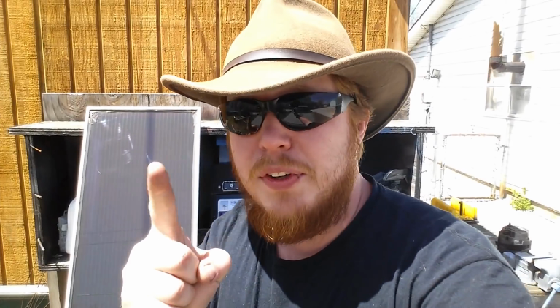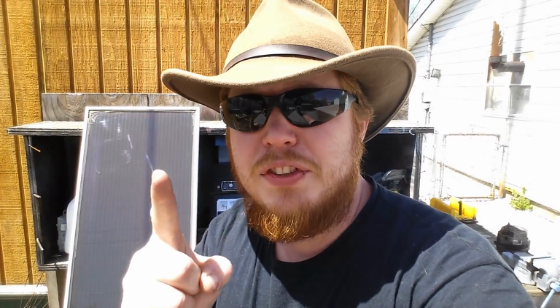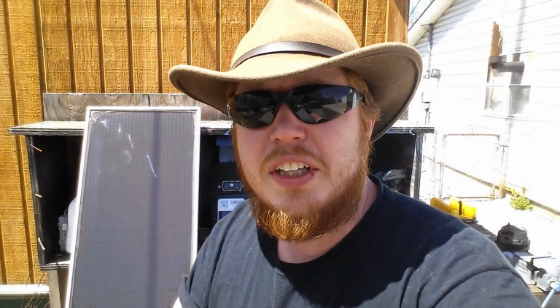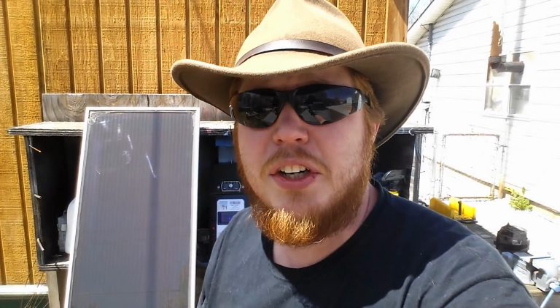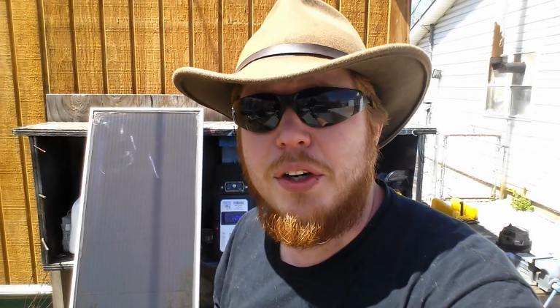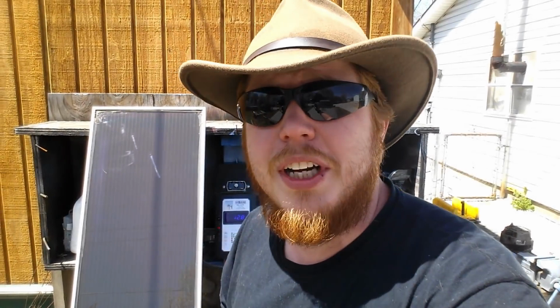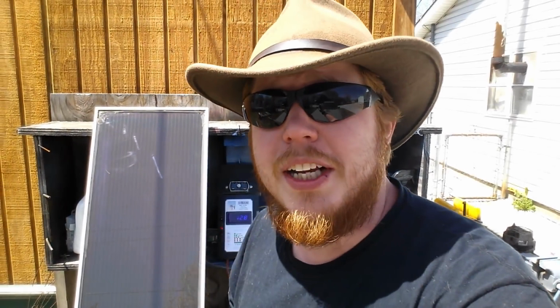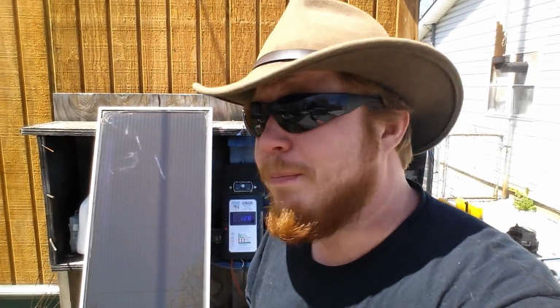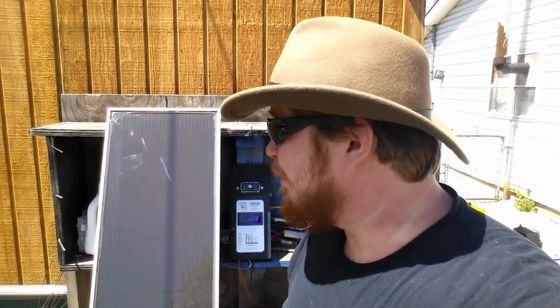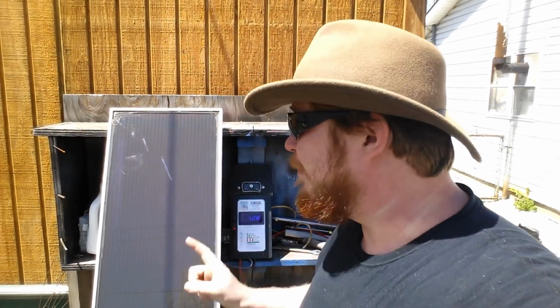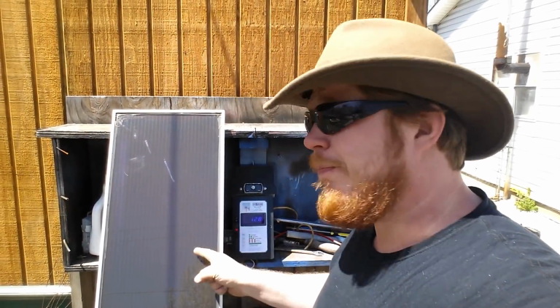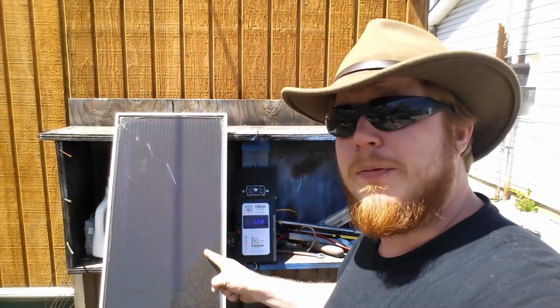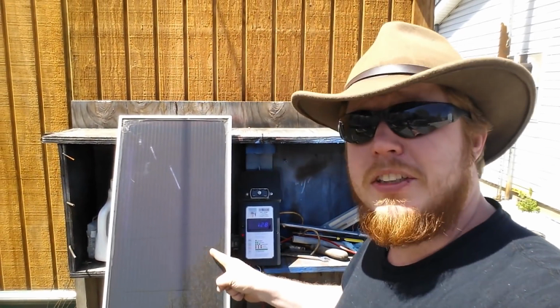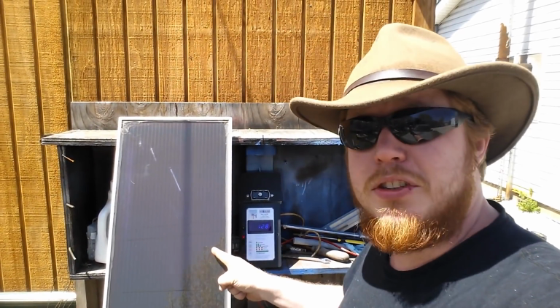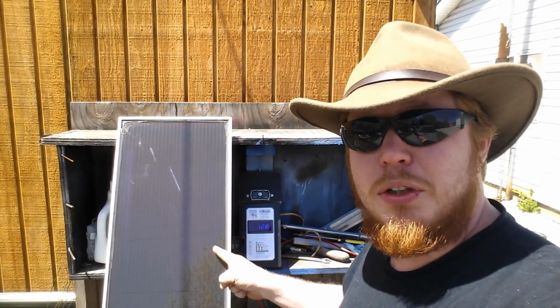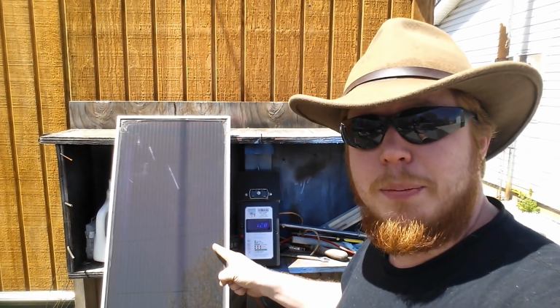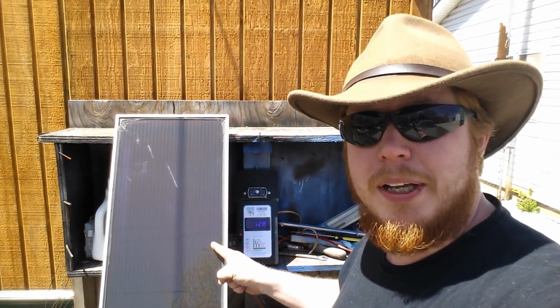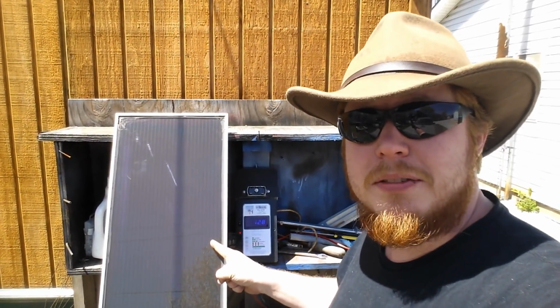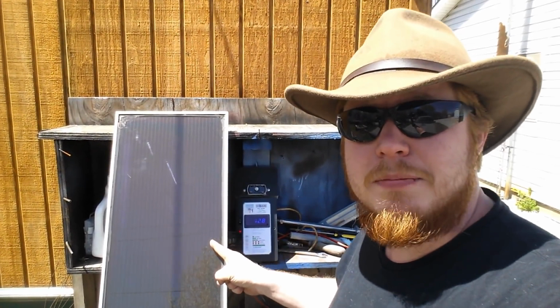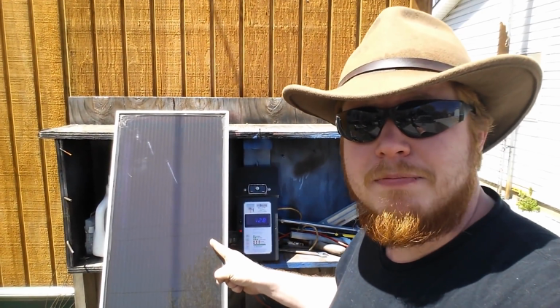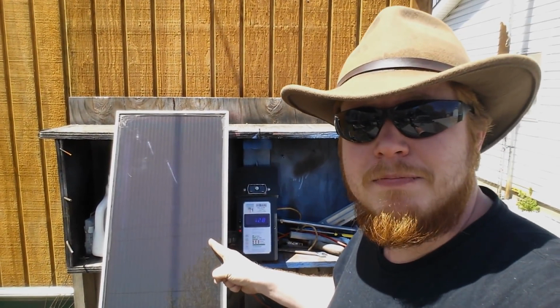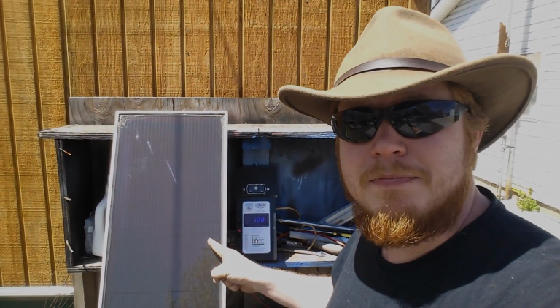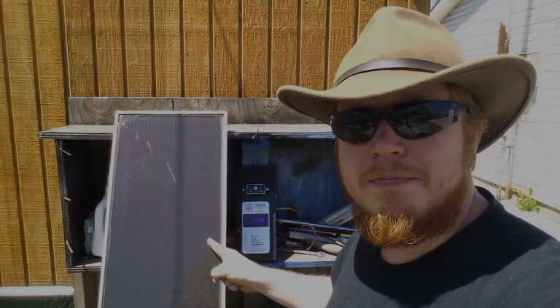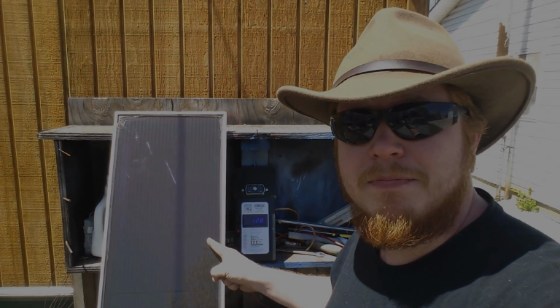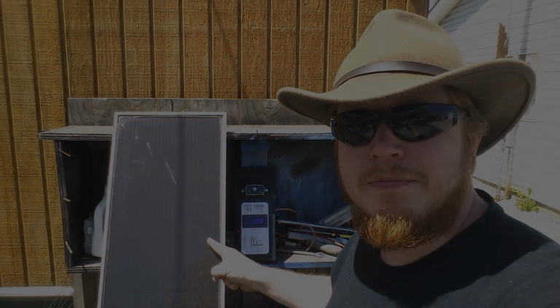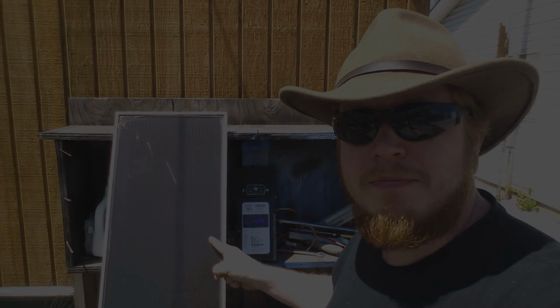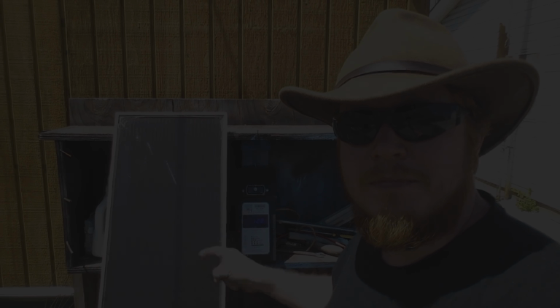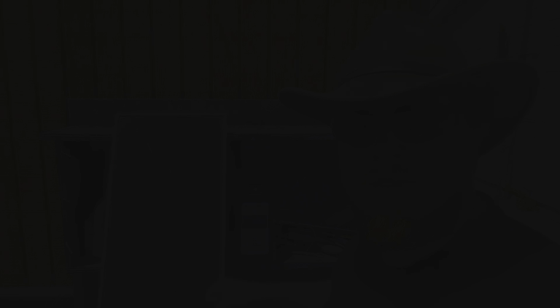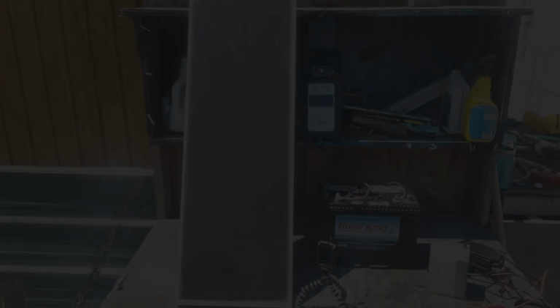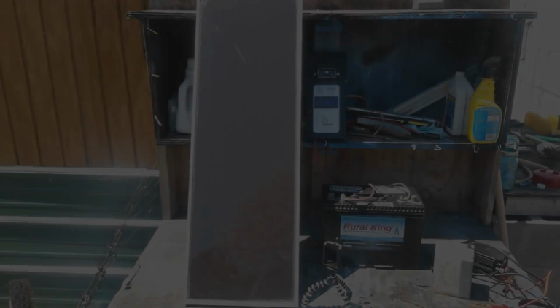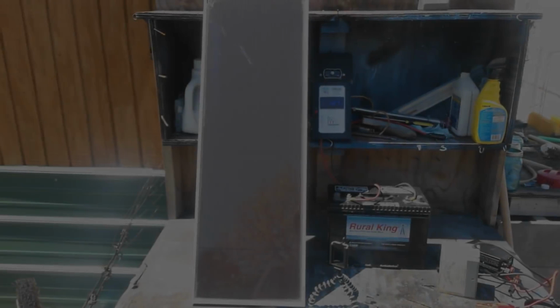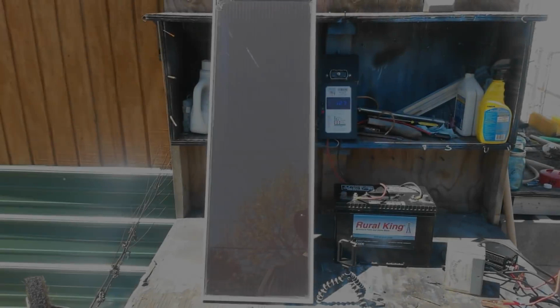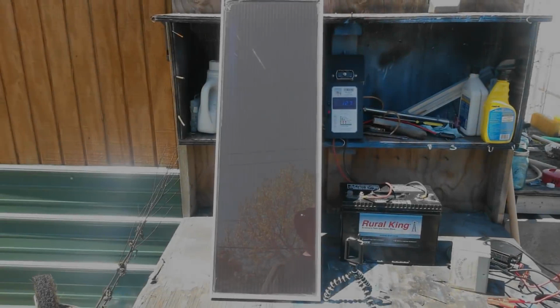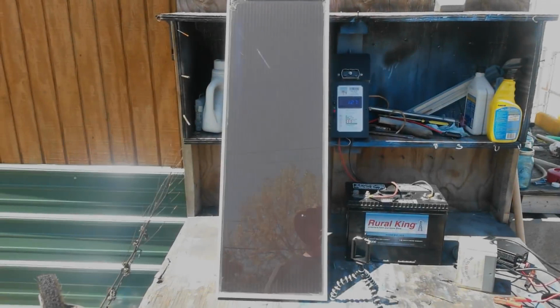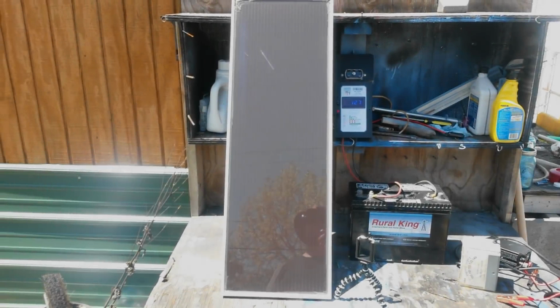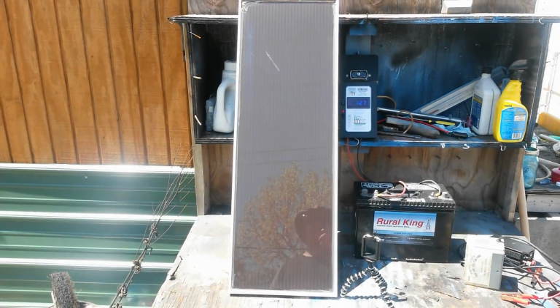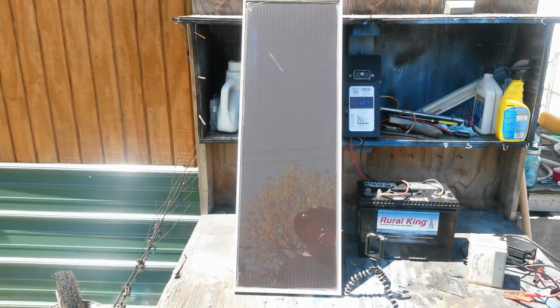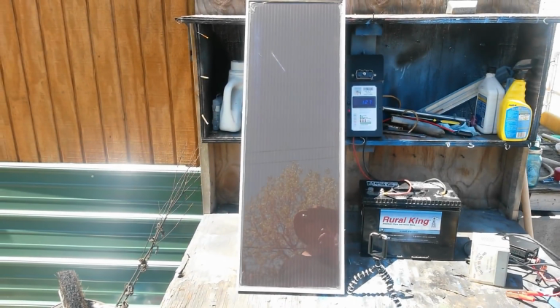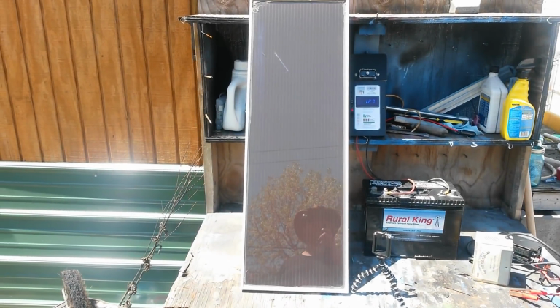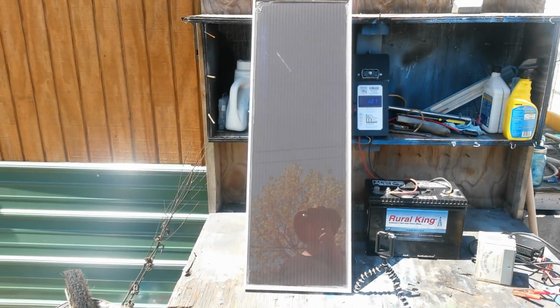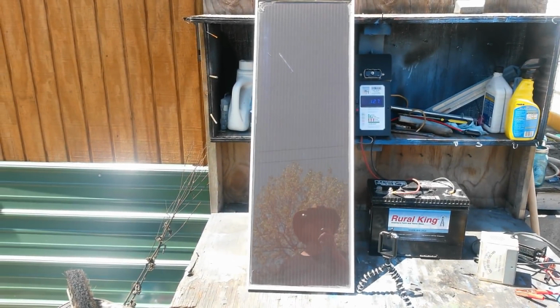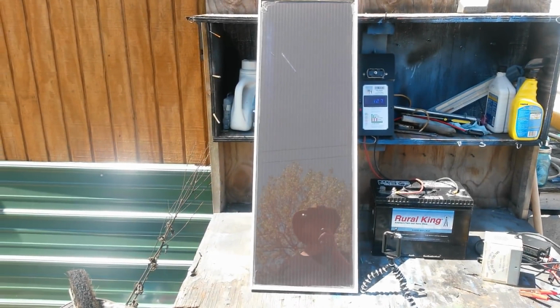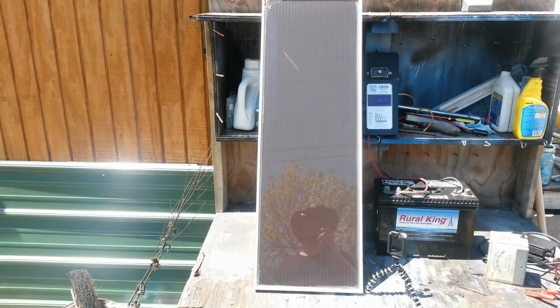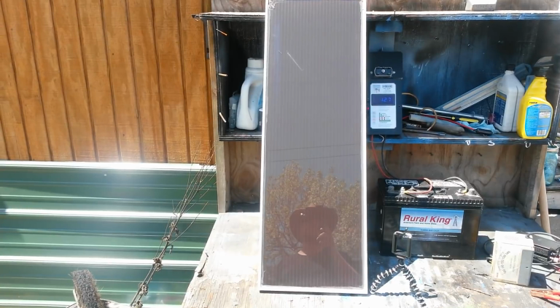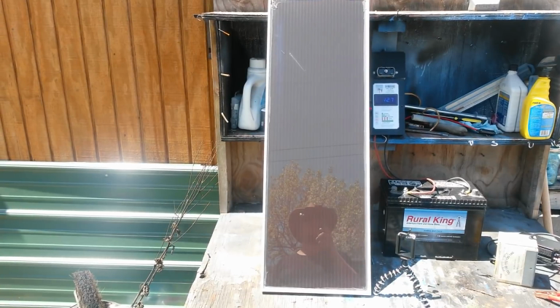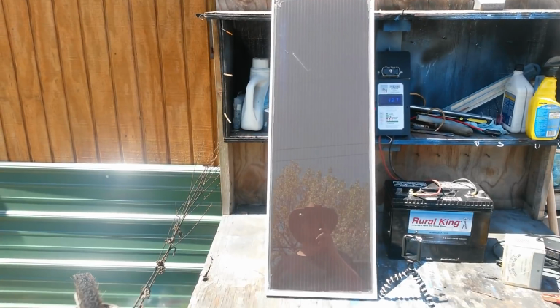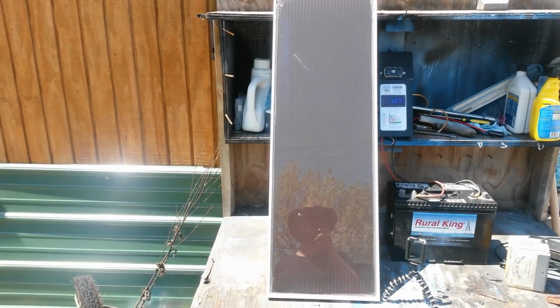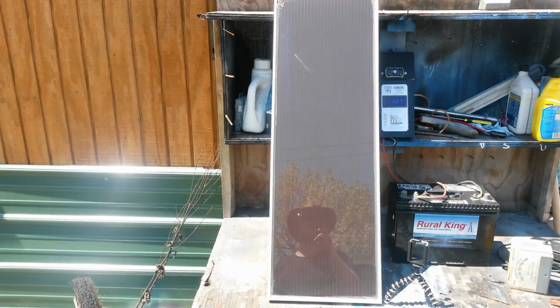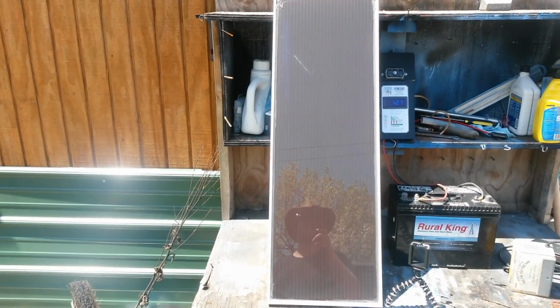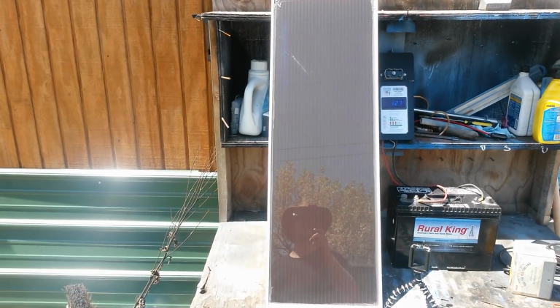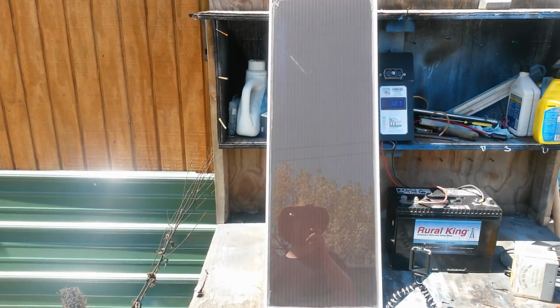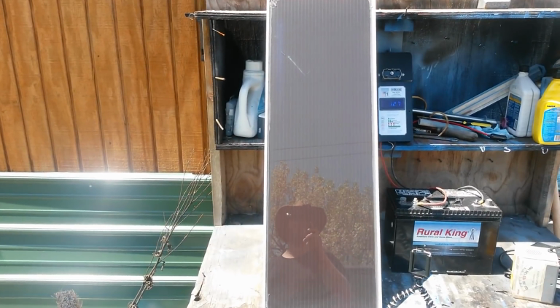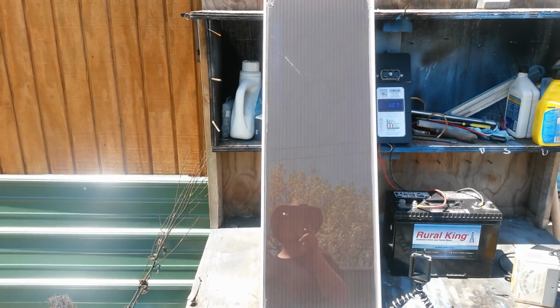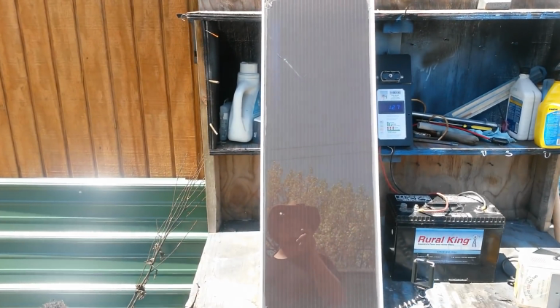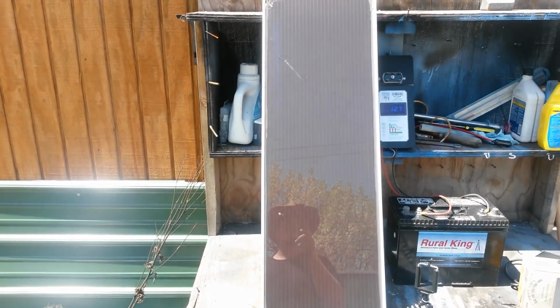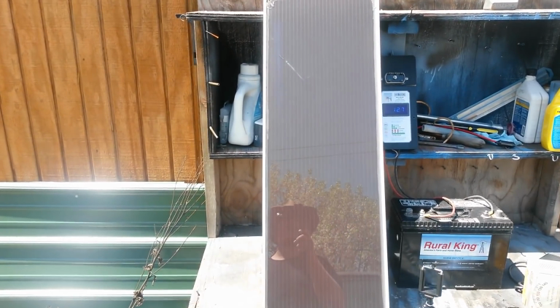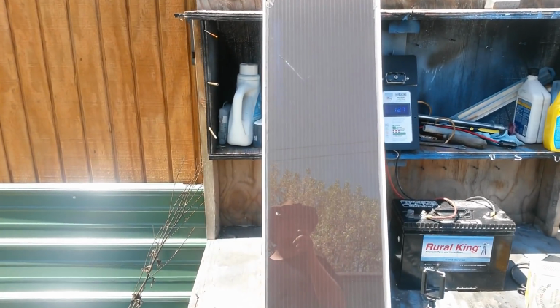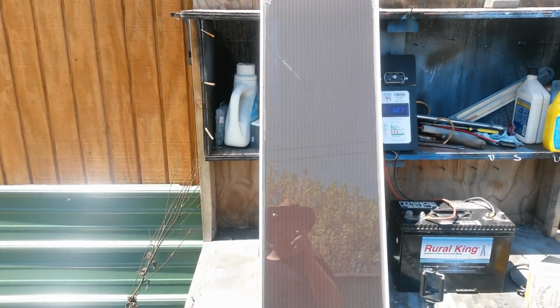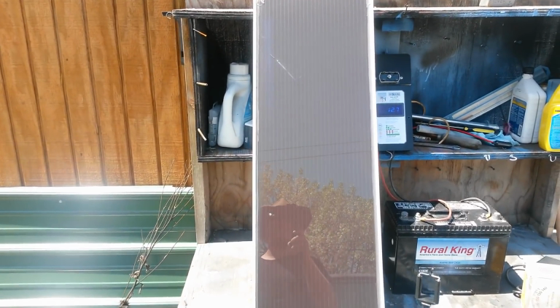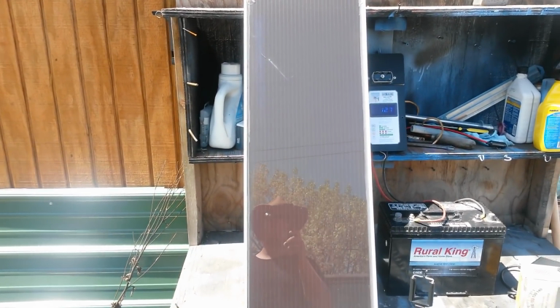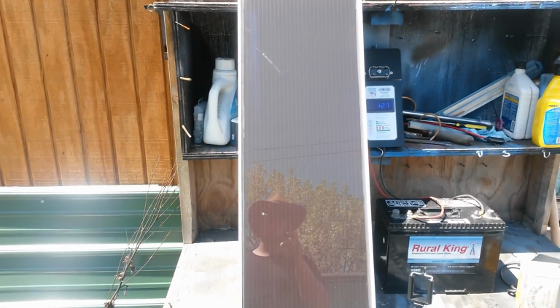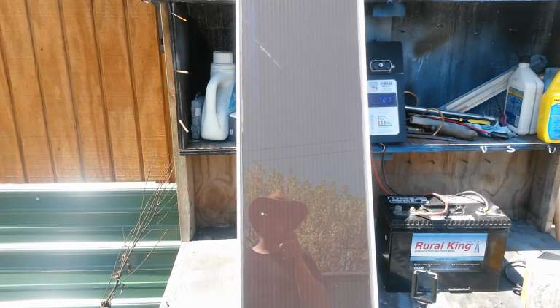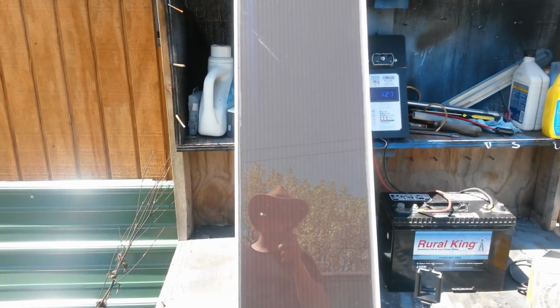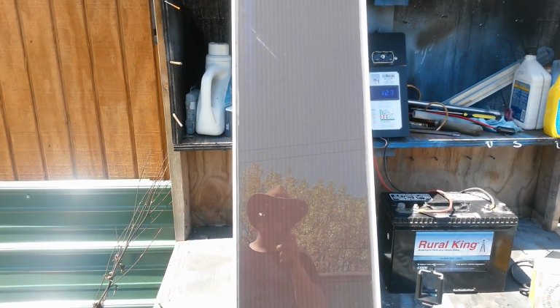First thing you're going to need is a solar panel. The solar panel is the first thing in your system — it's what actually collects the sunlight.